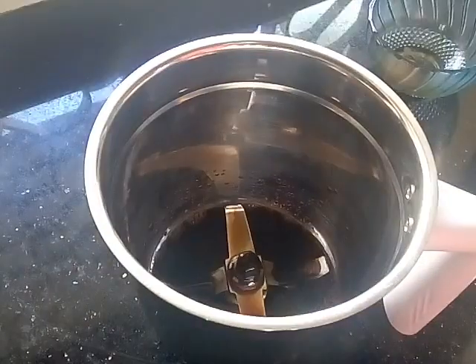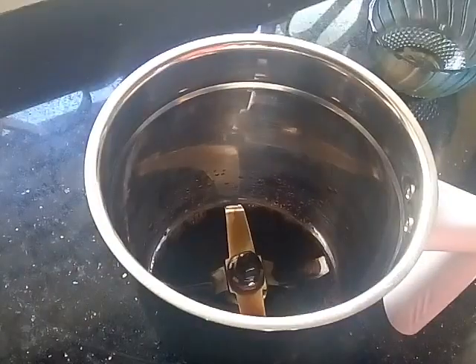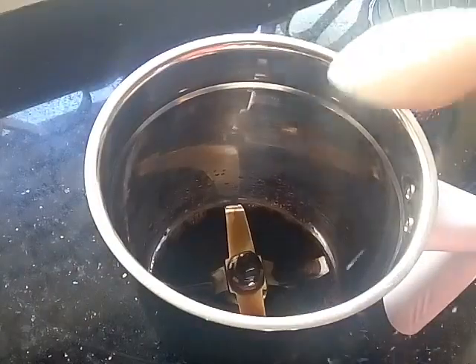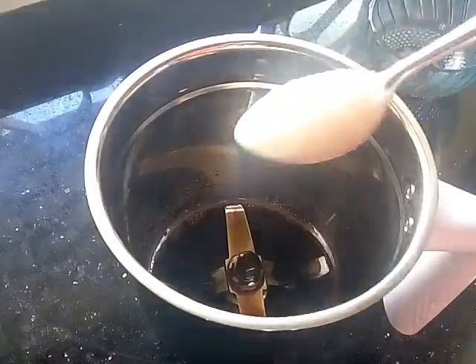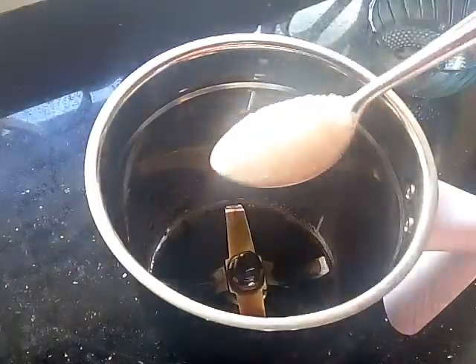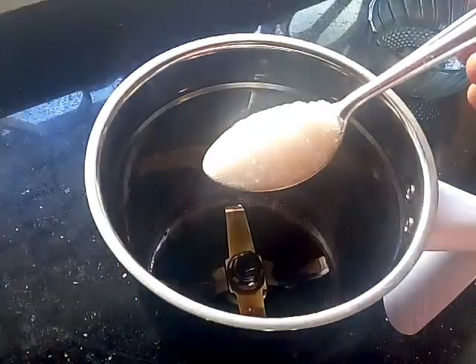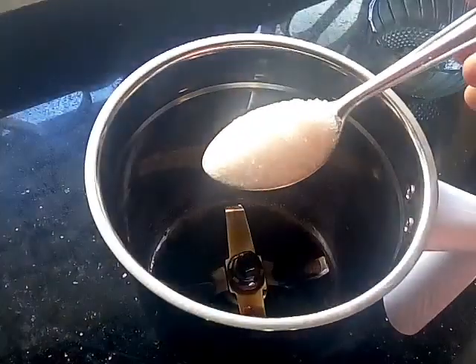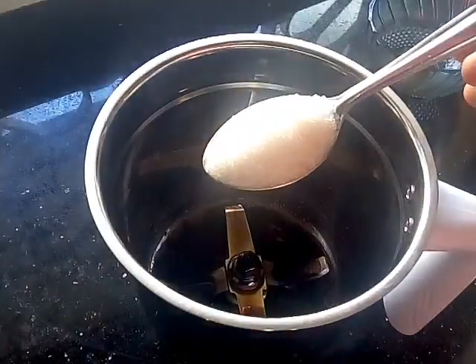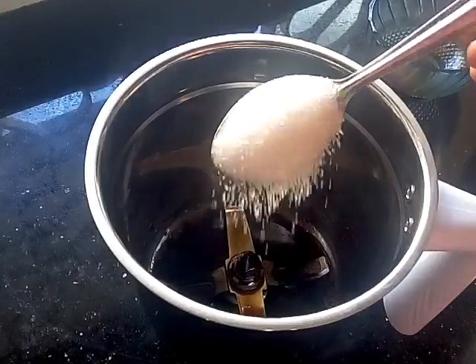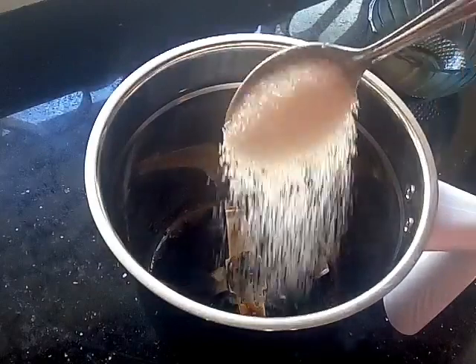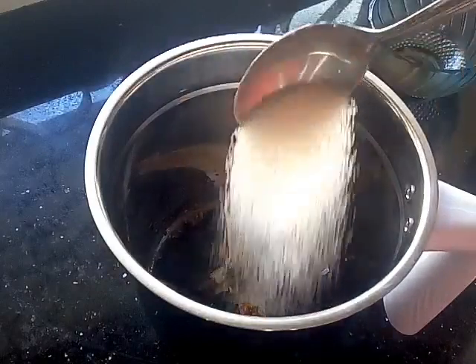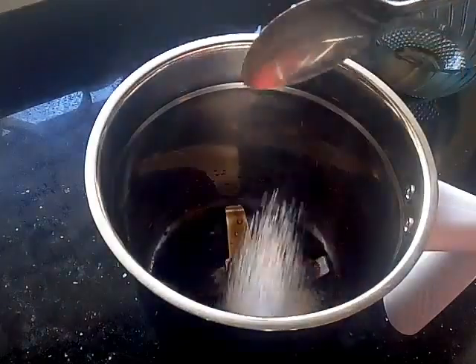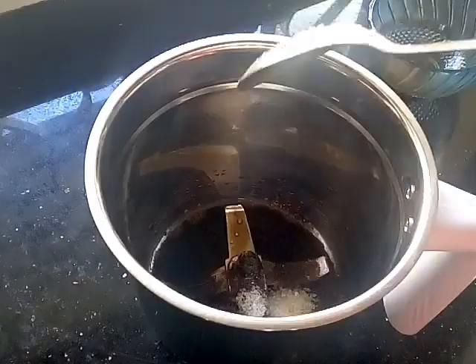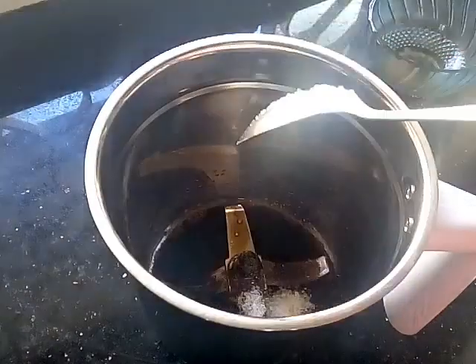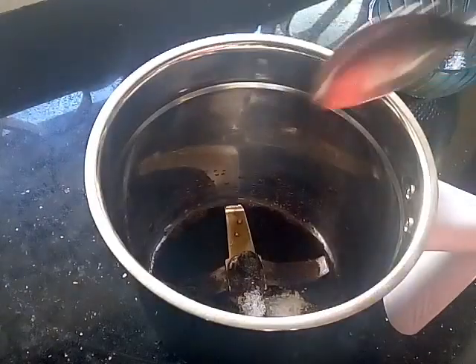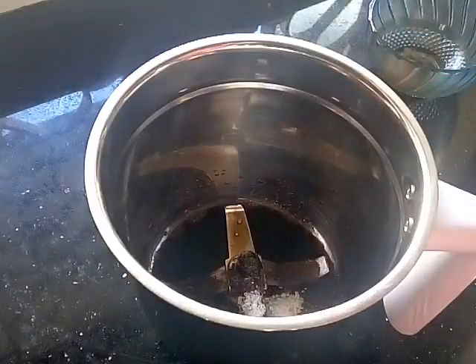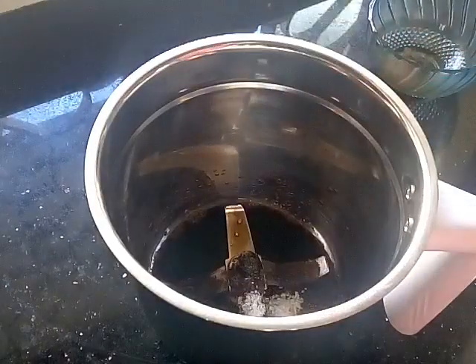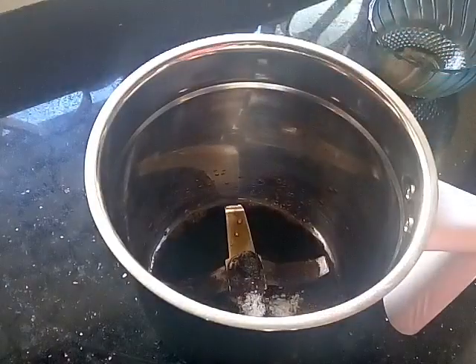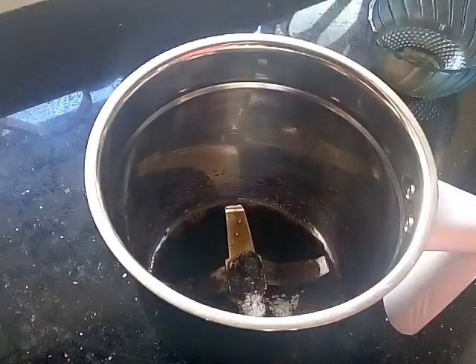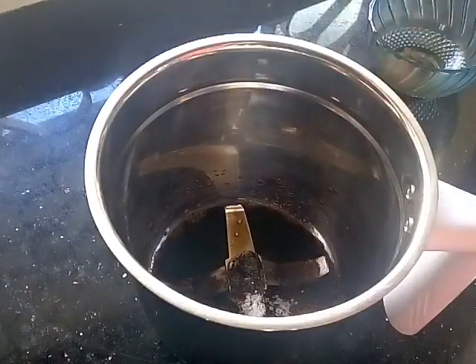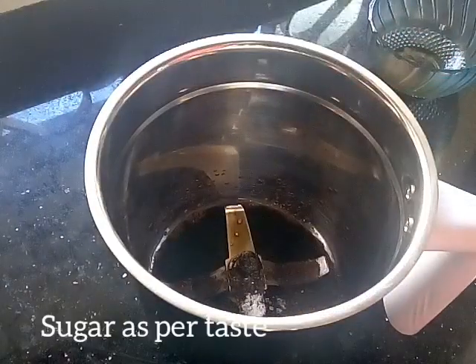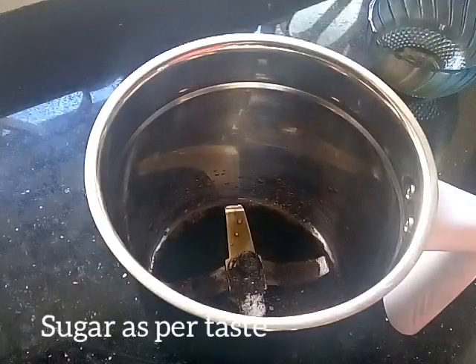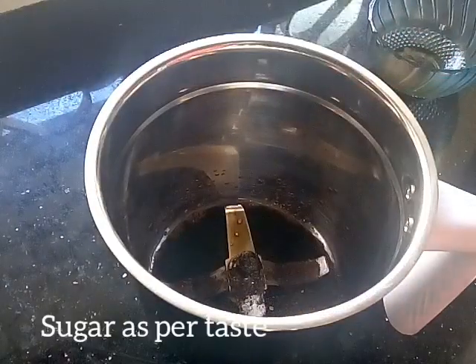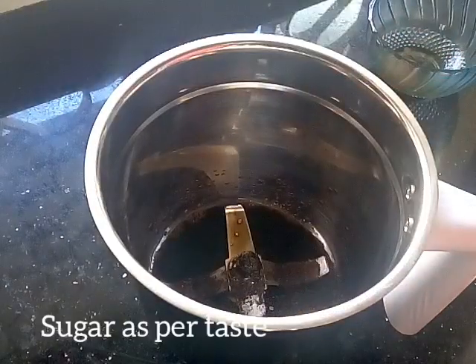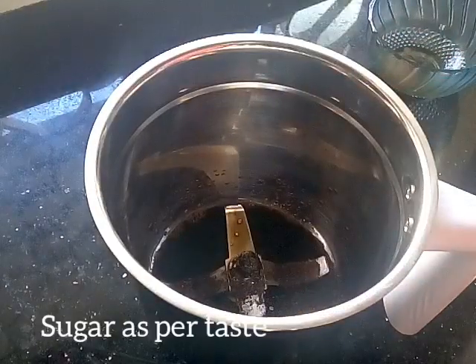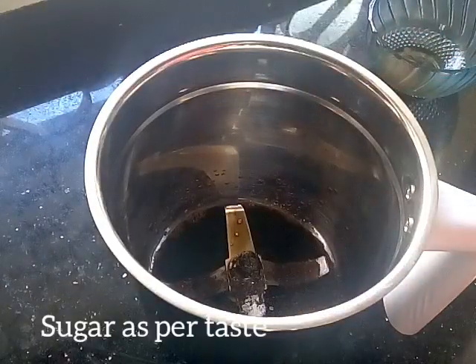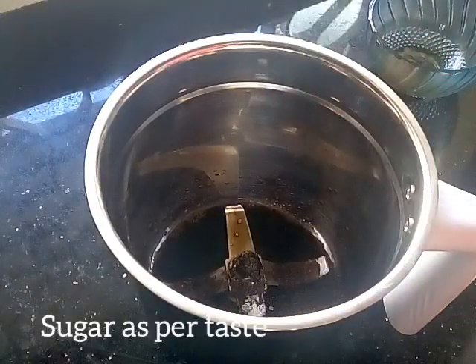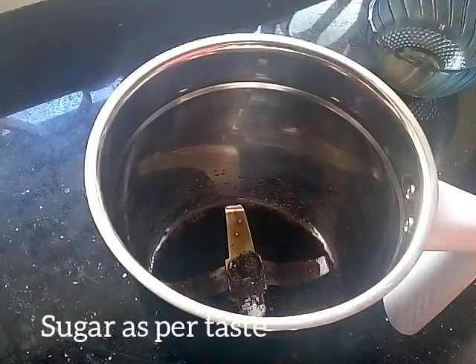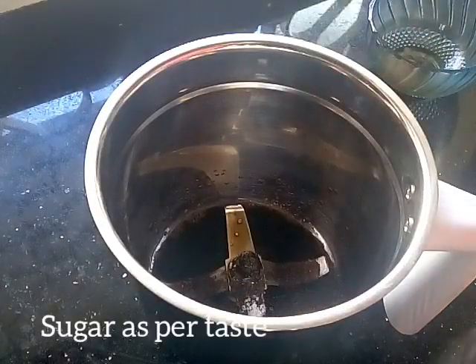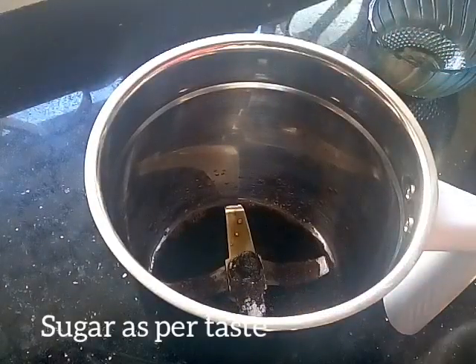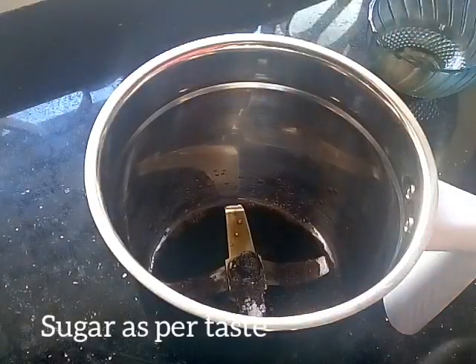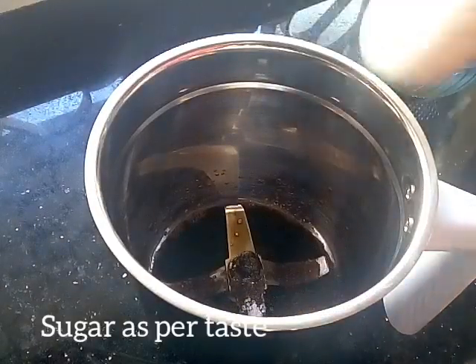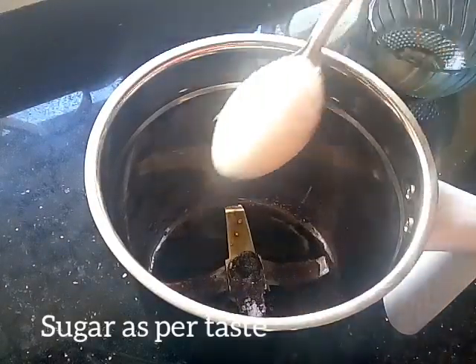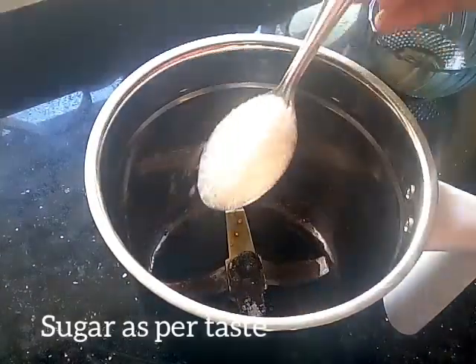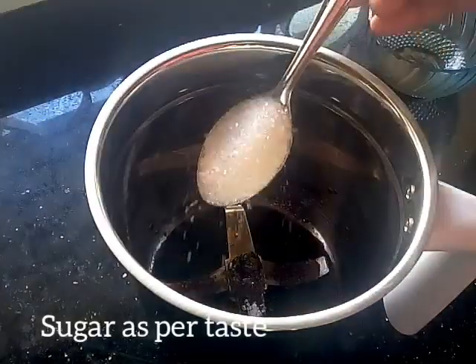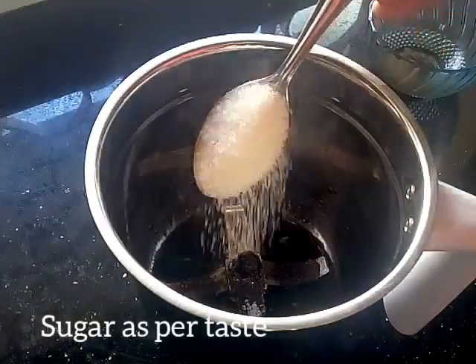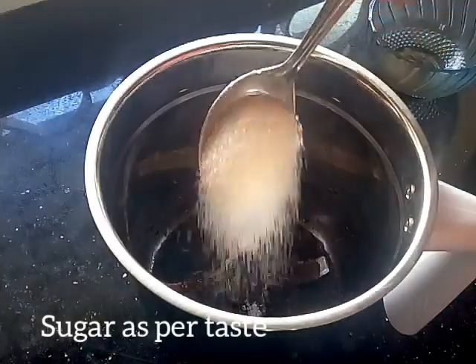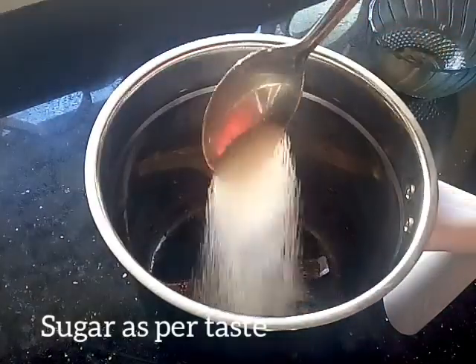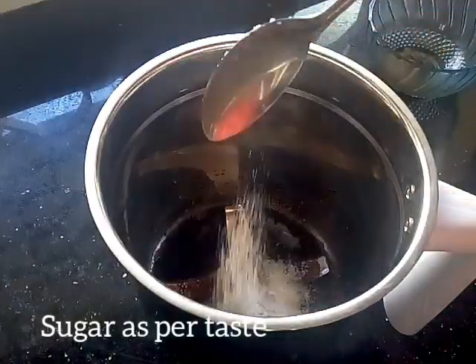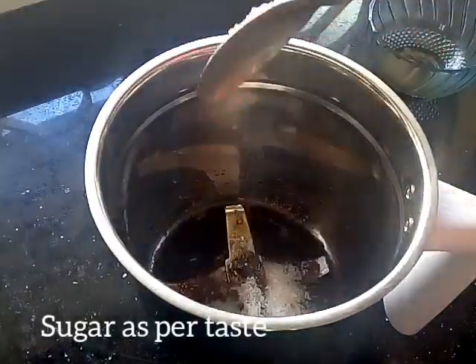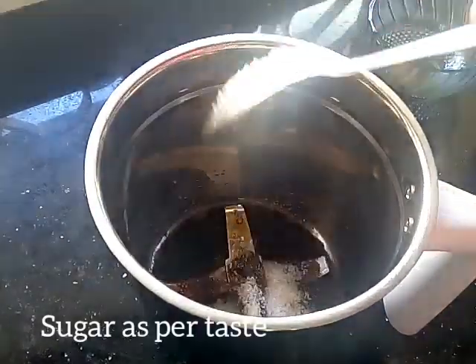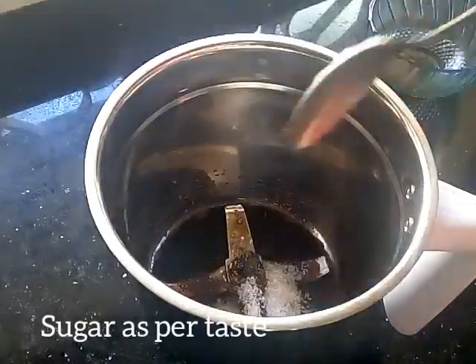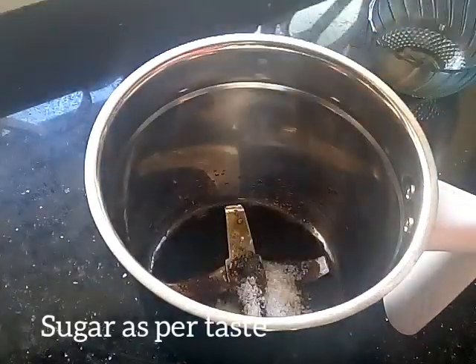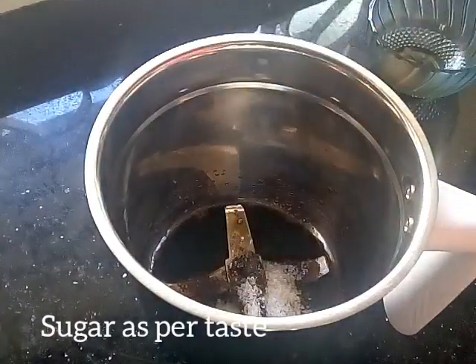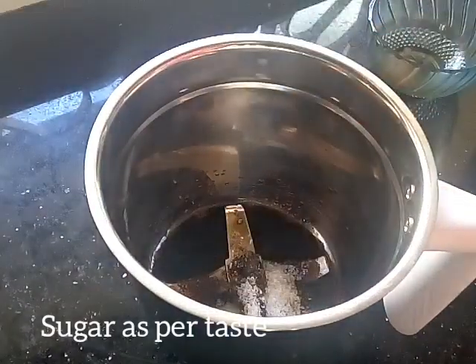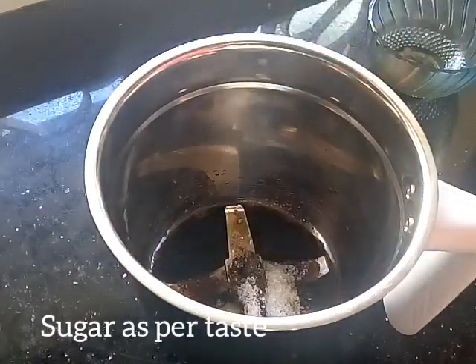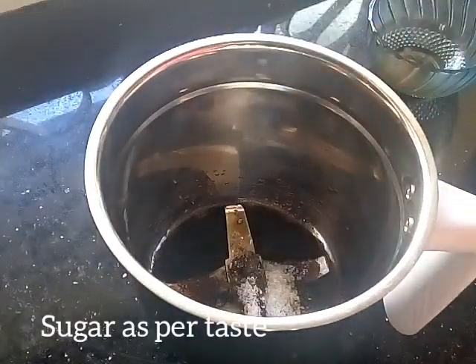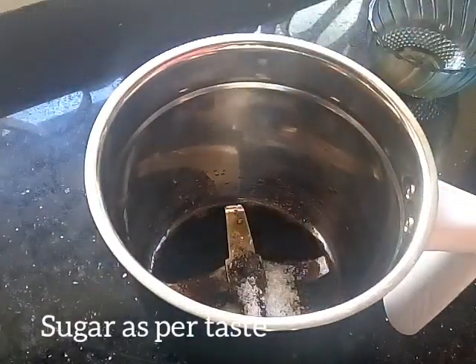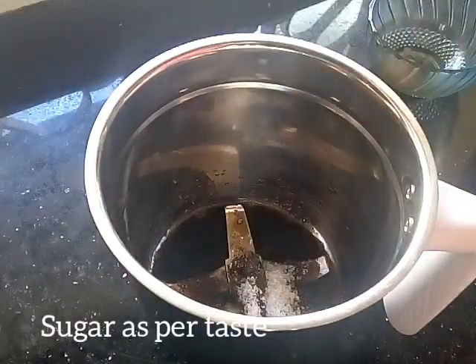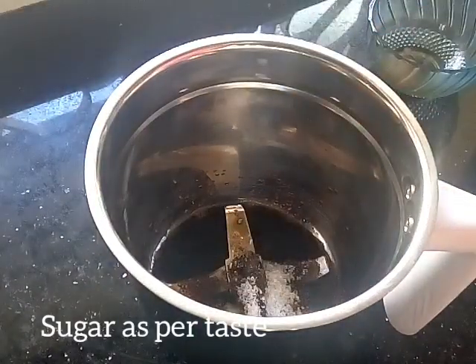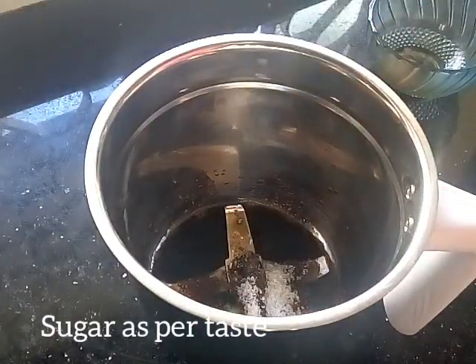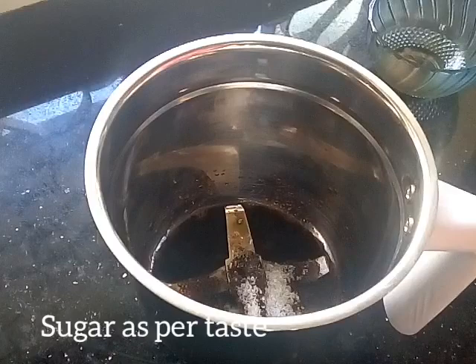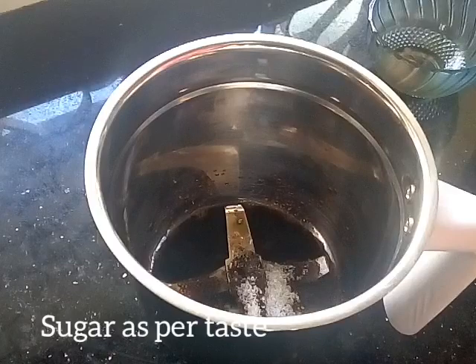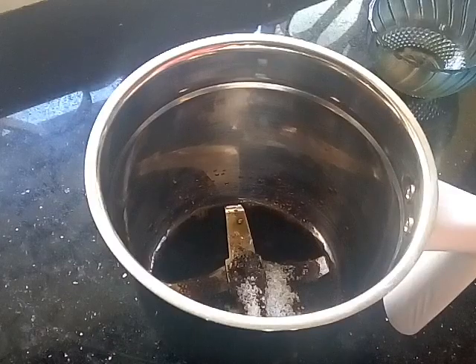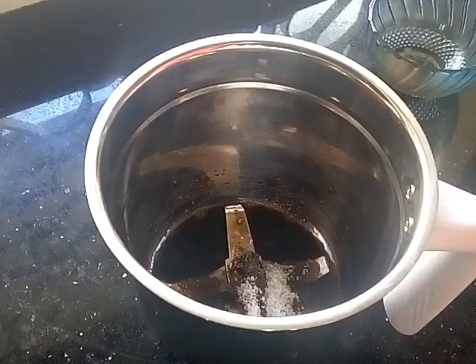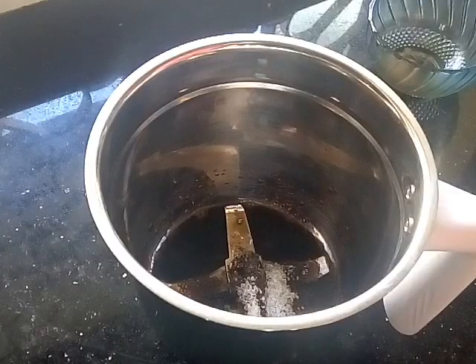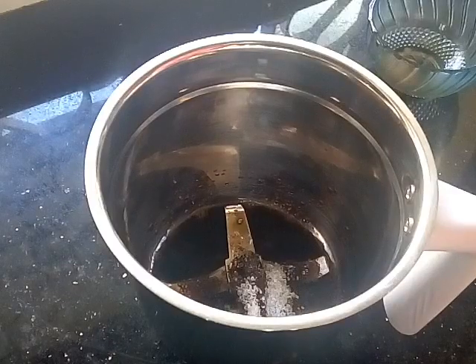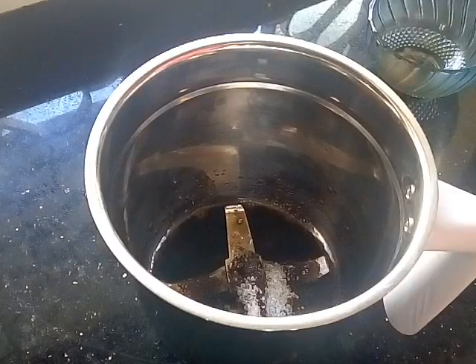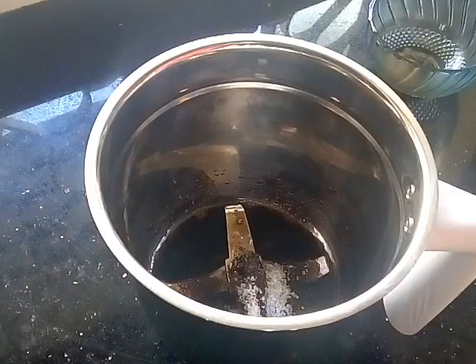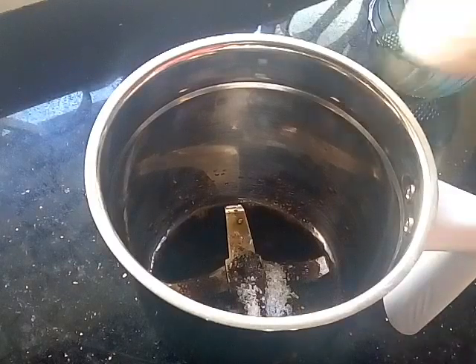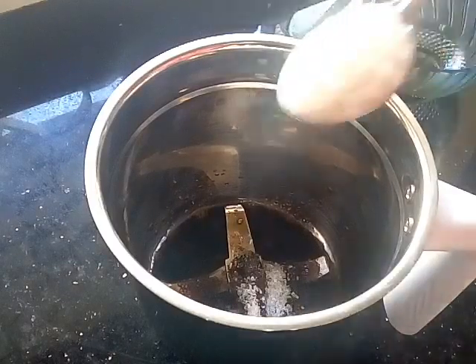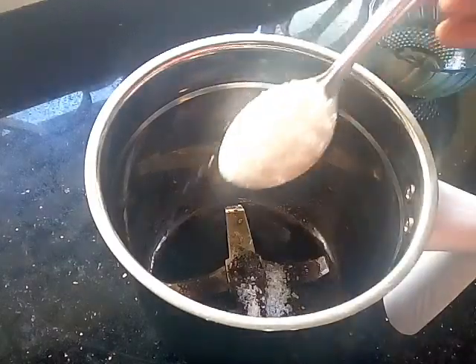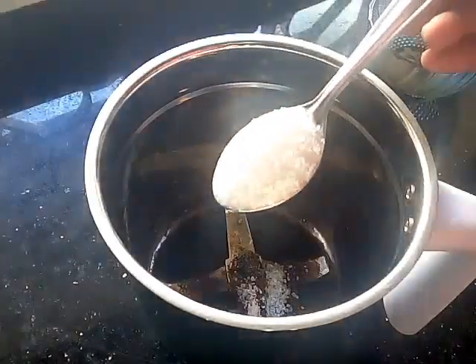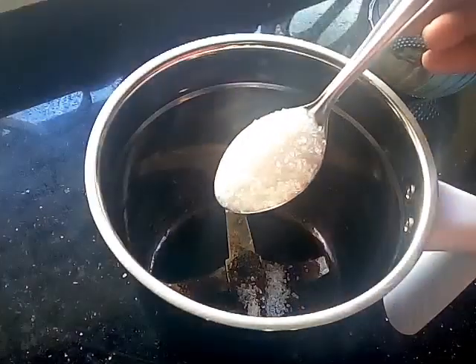Then add 2 tablespoons of sugar, with three tablespoons. I will mix a little bit into a cup of coffee.